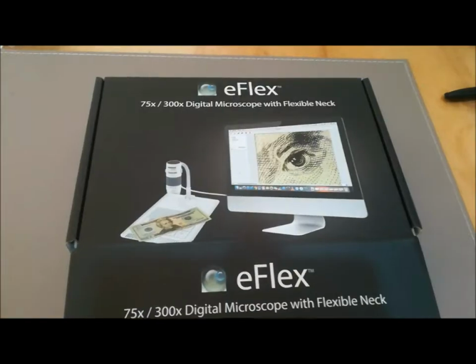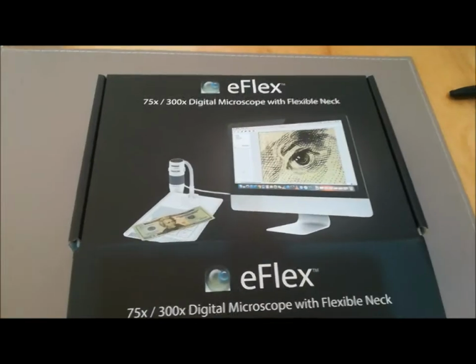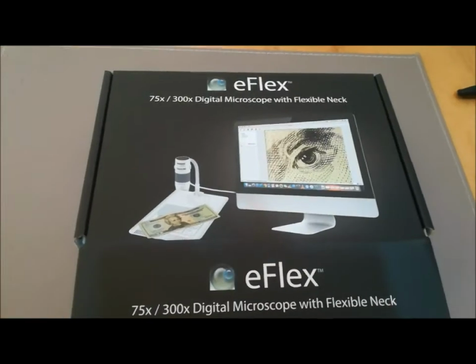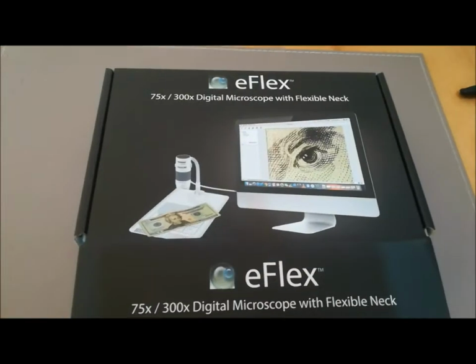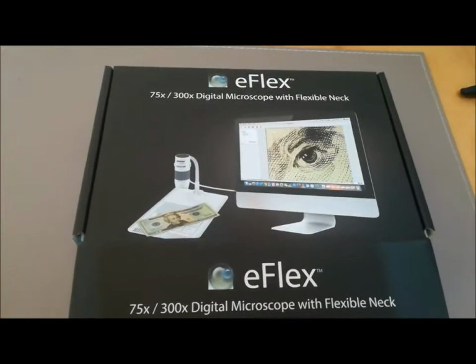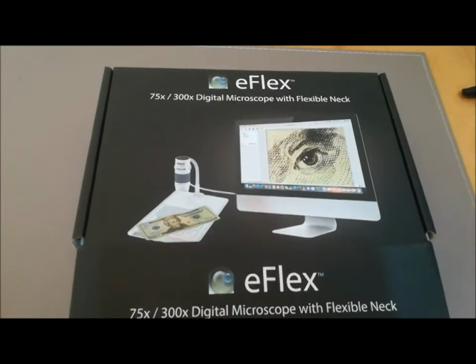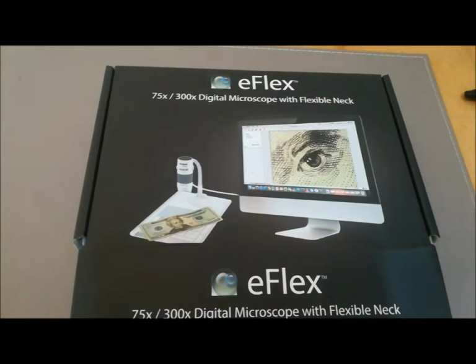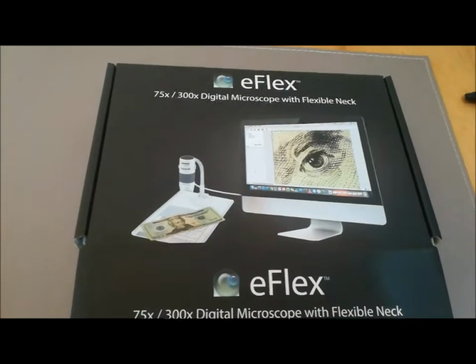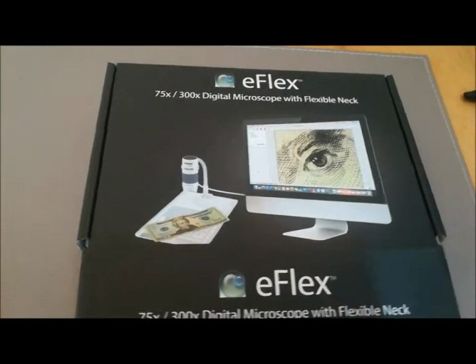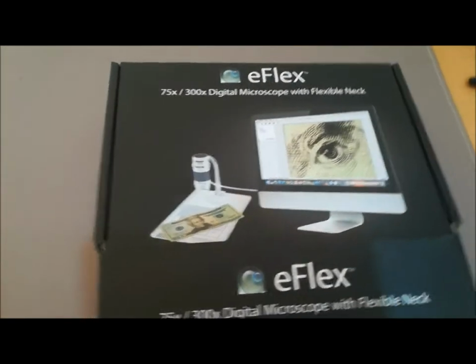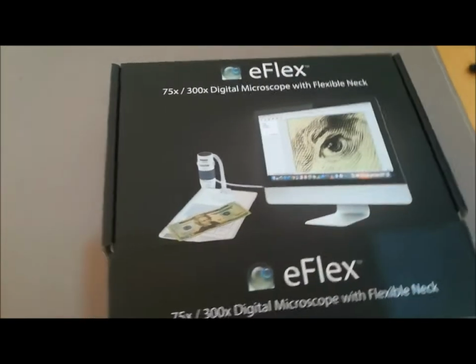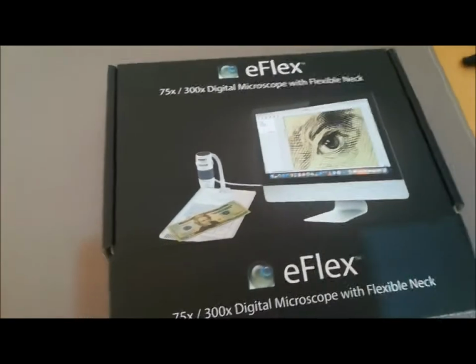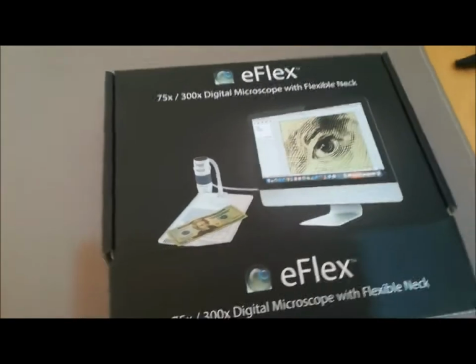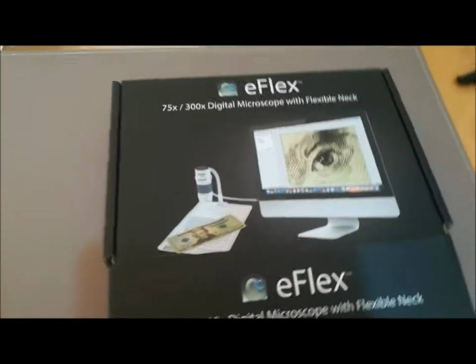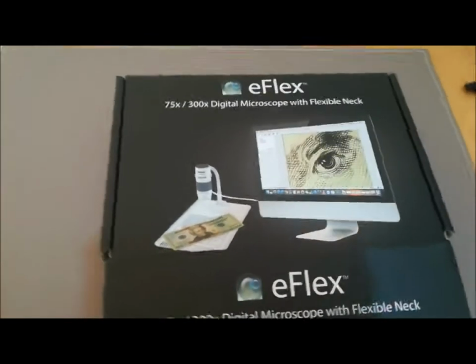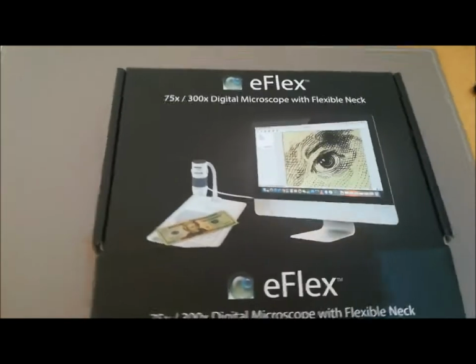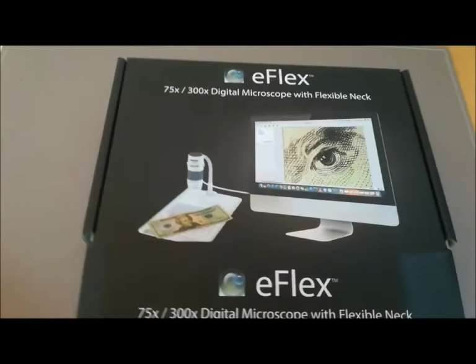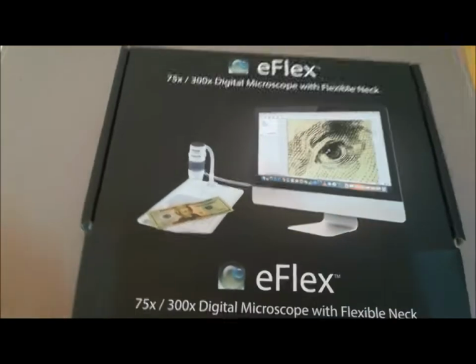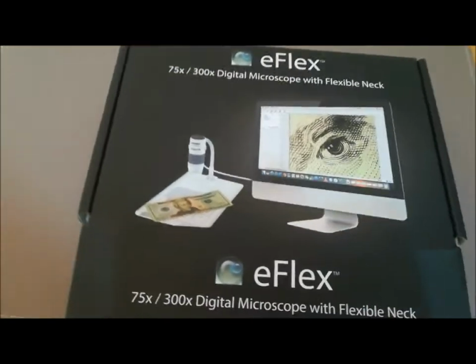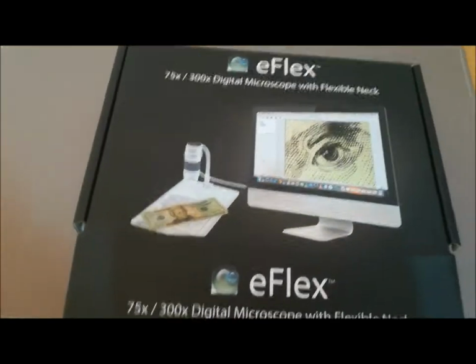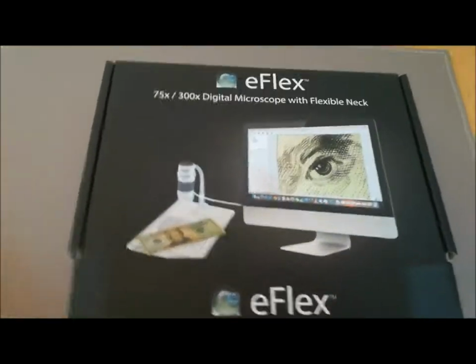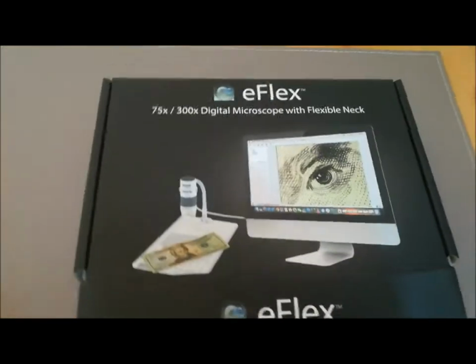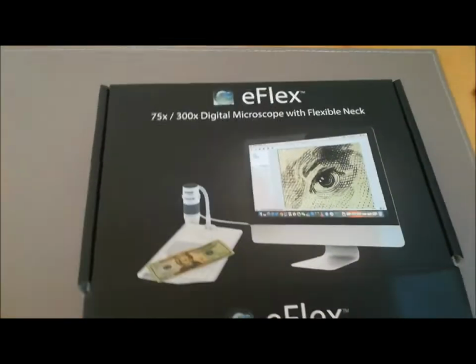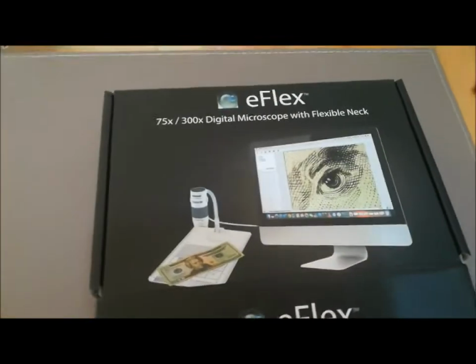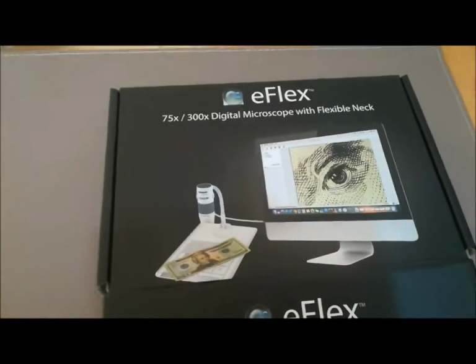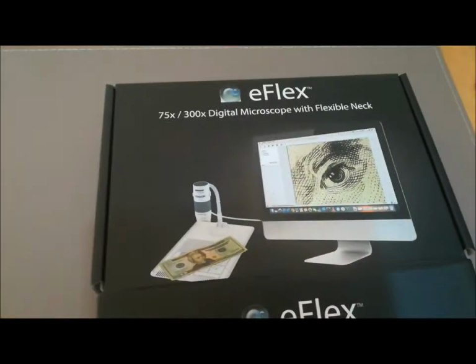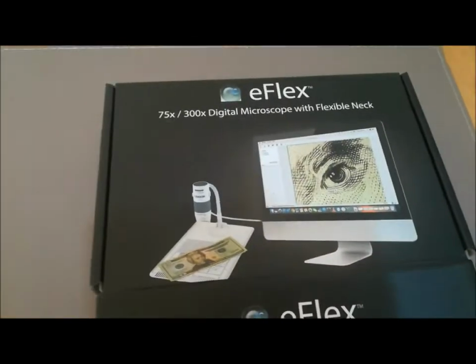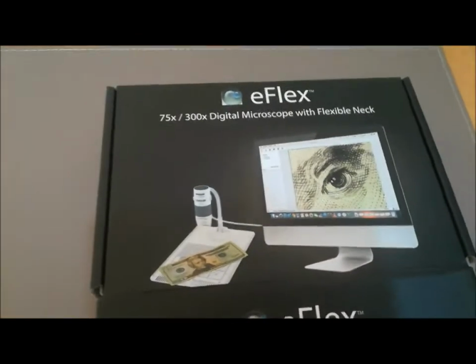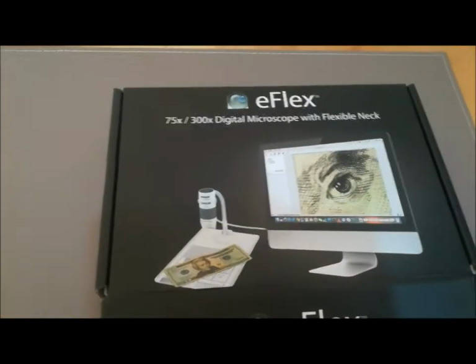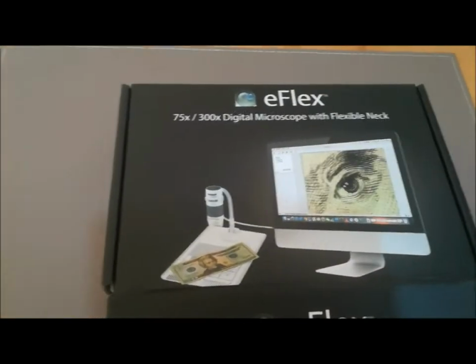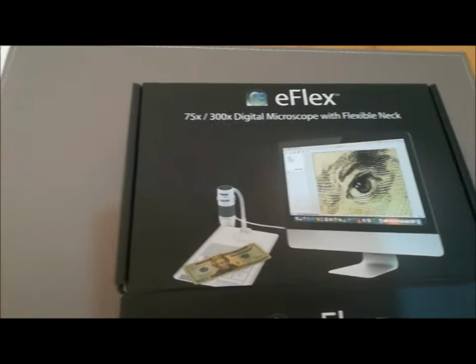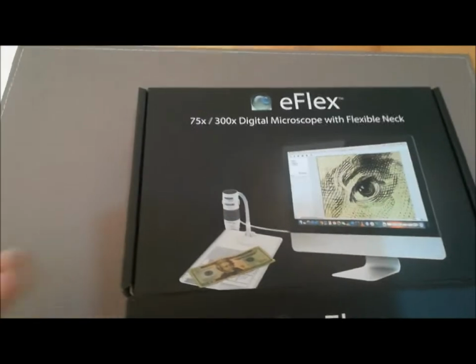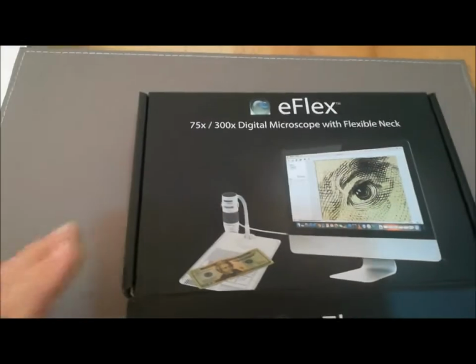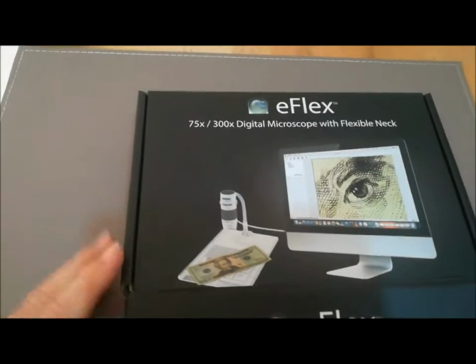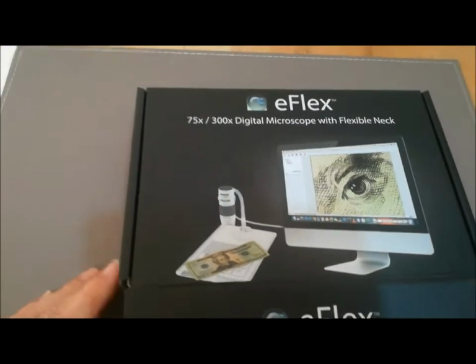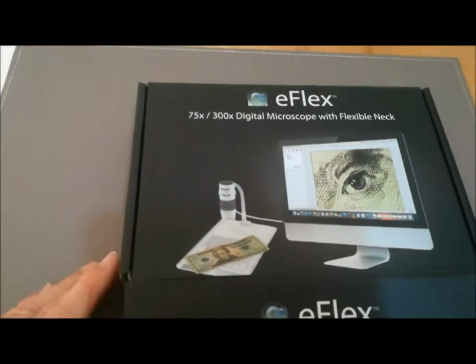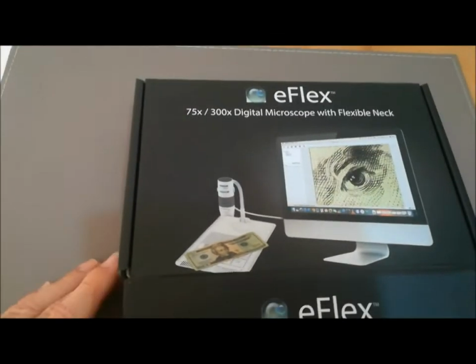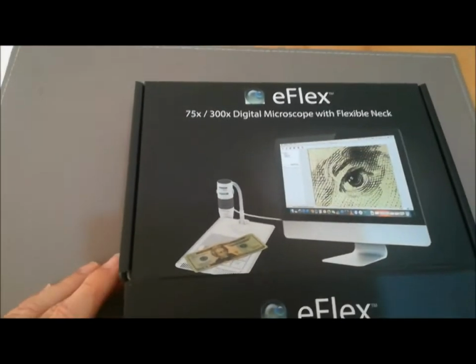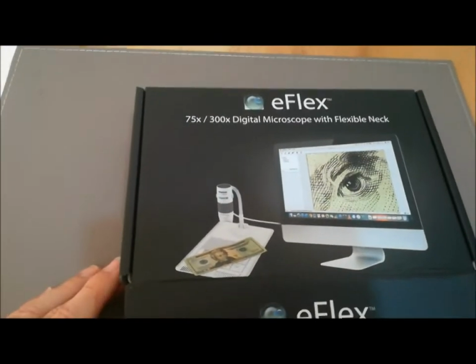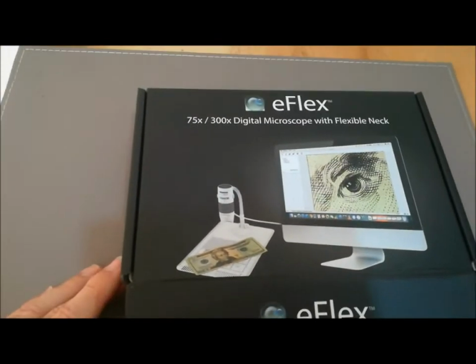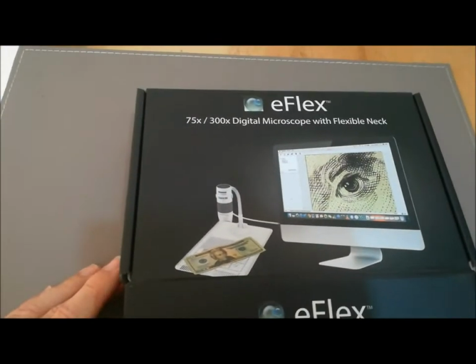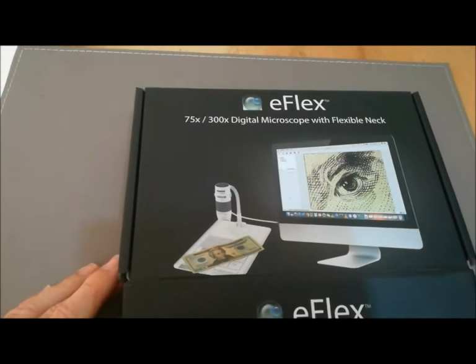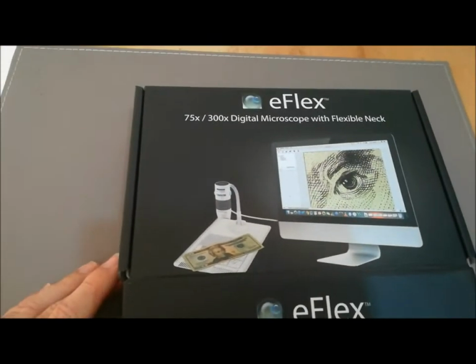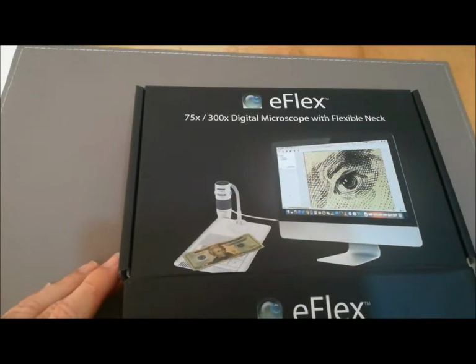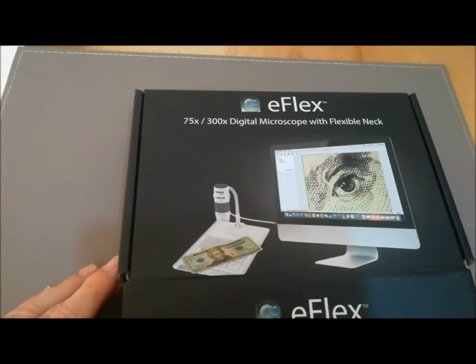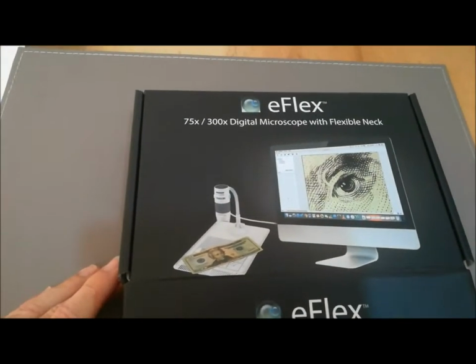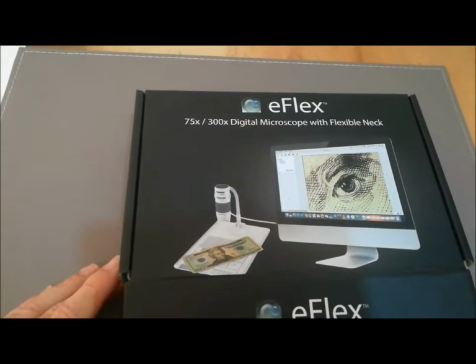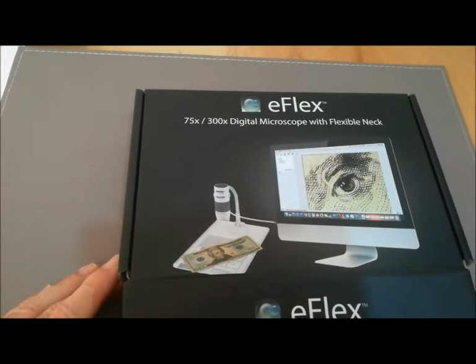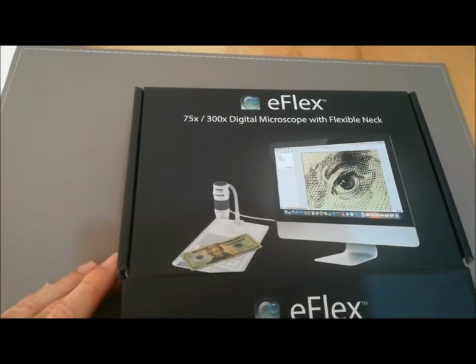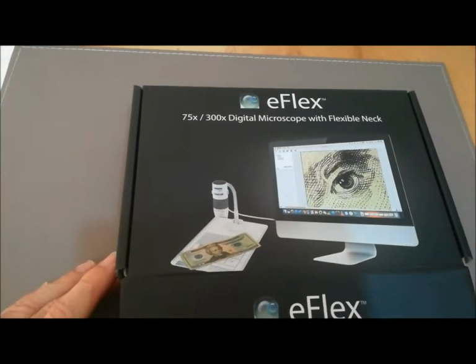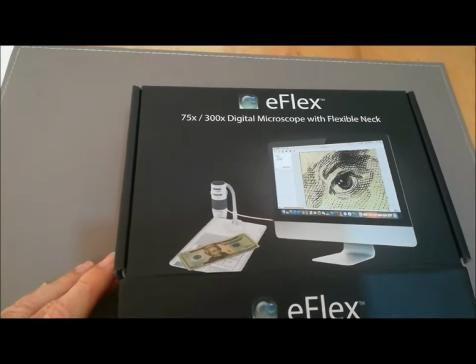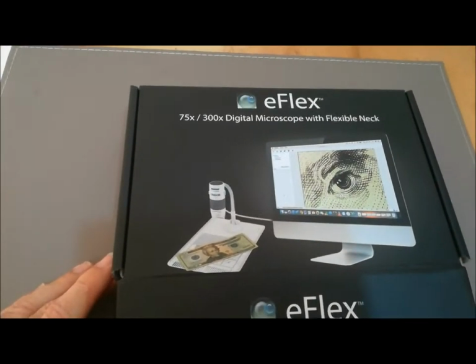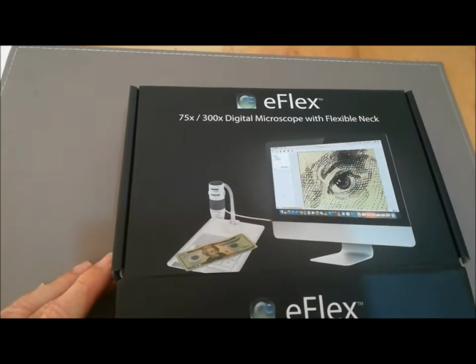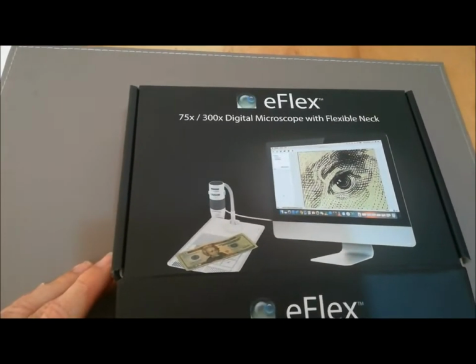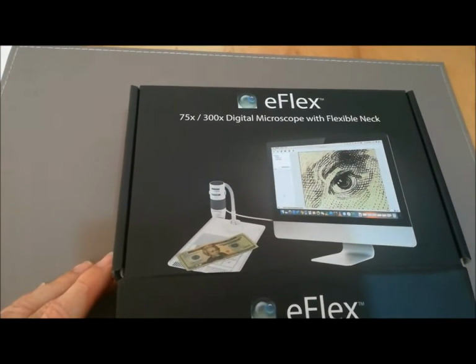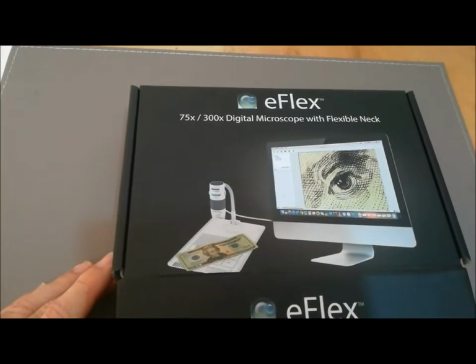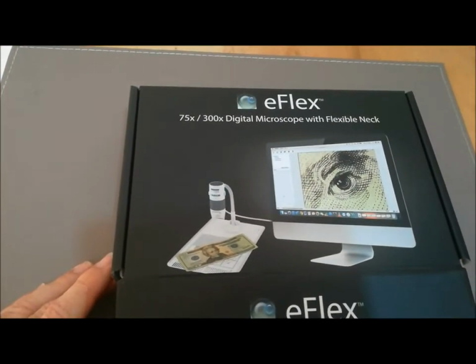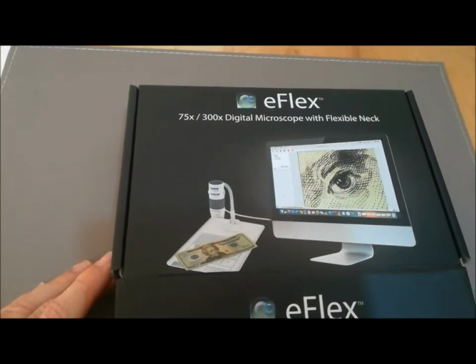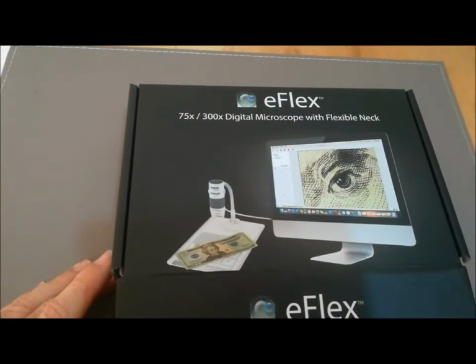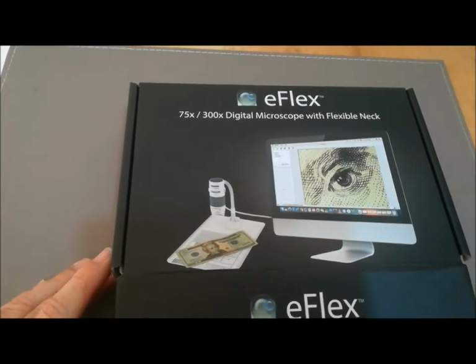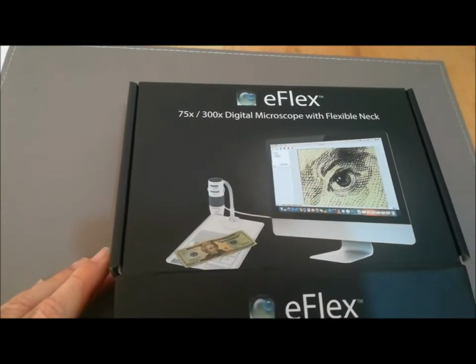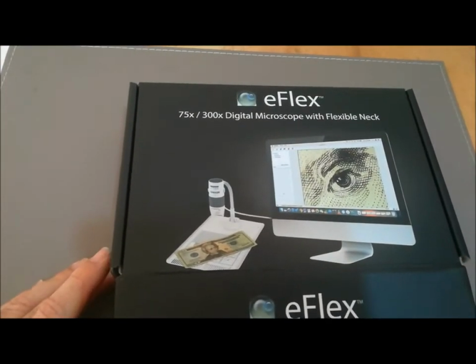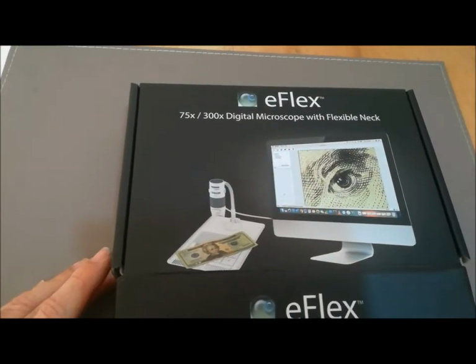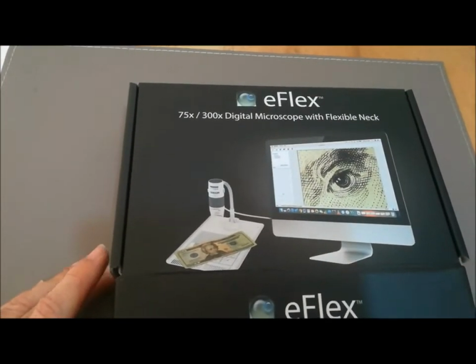Hello, so we've got the E-Flex 75 by 300 digital microscope.